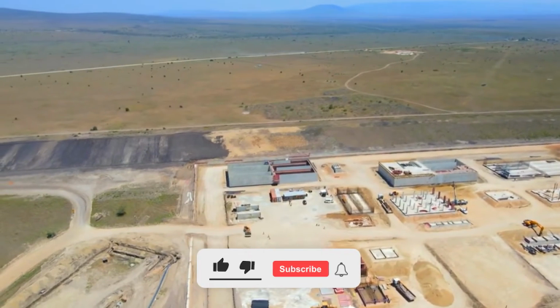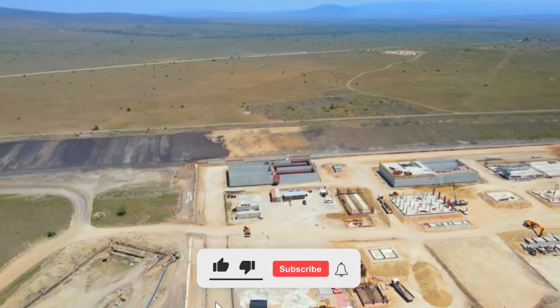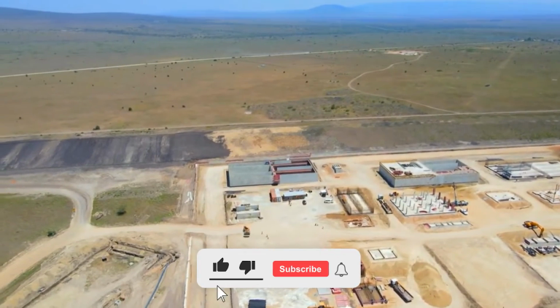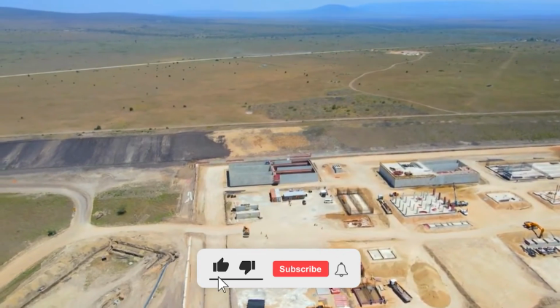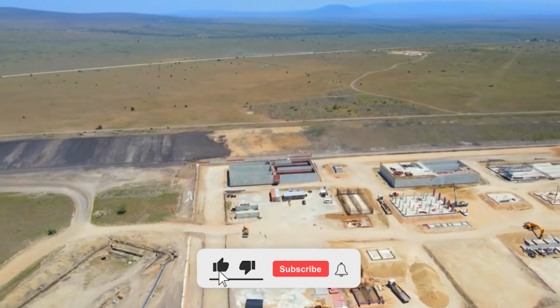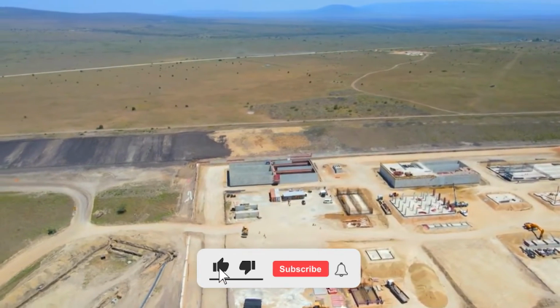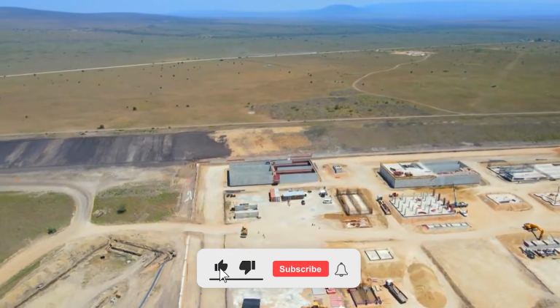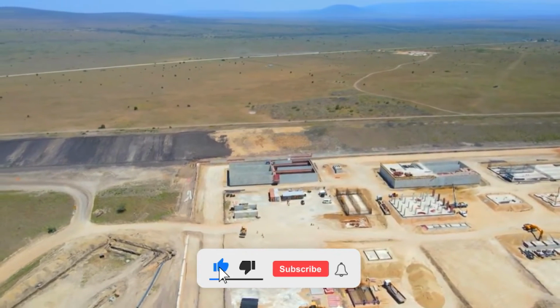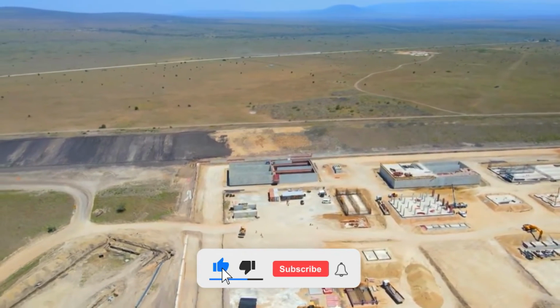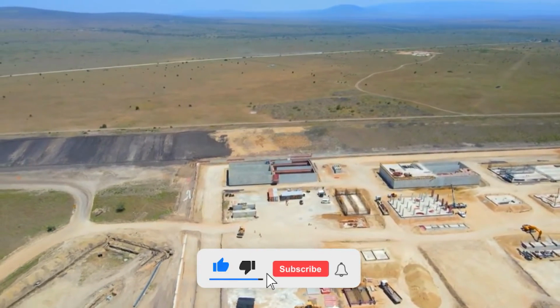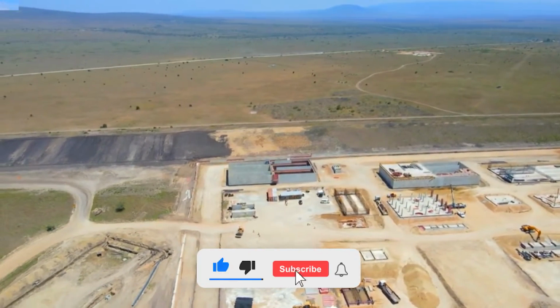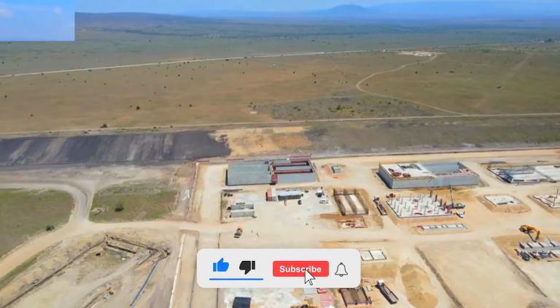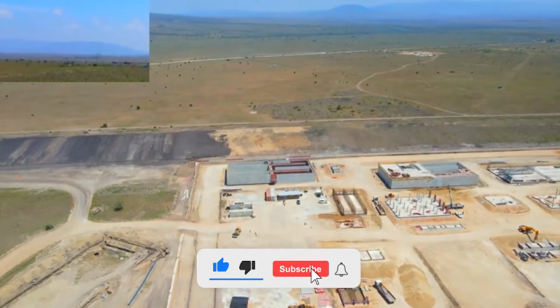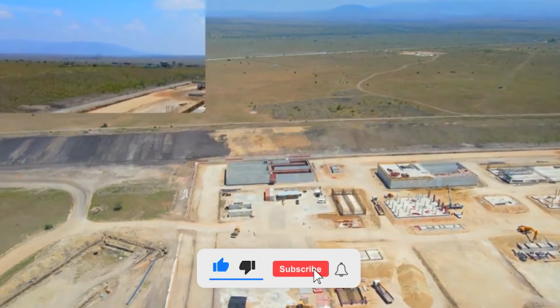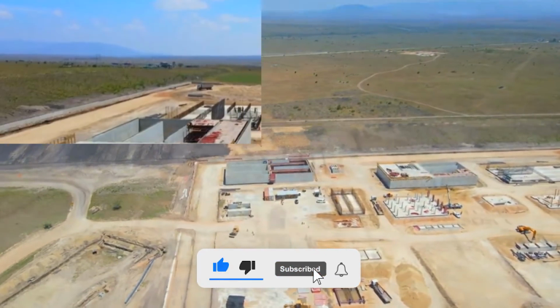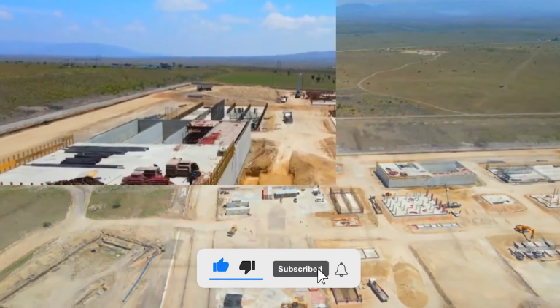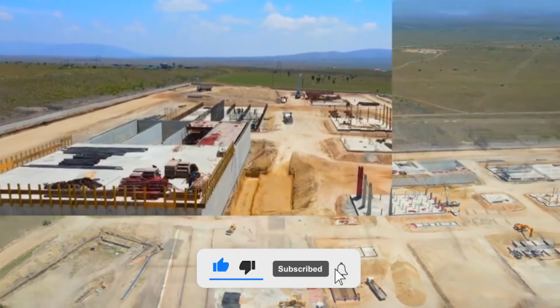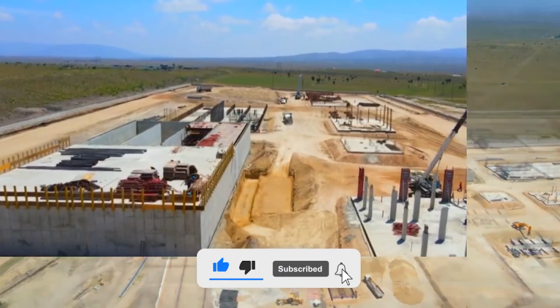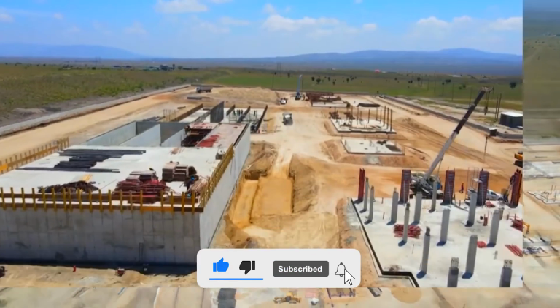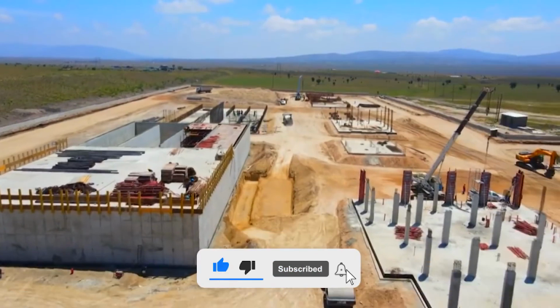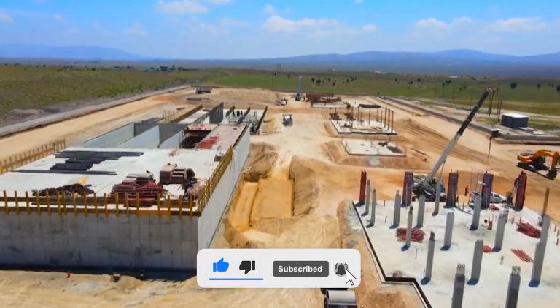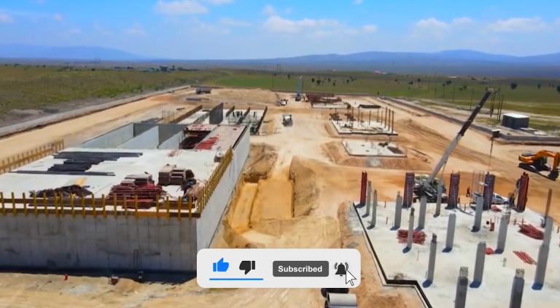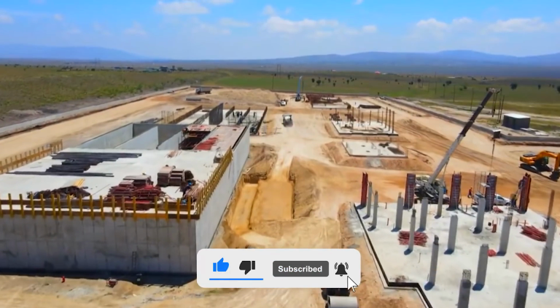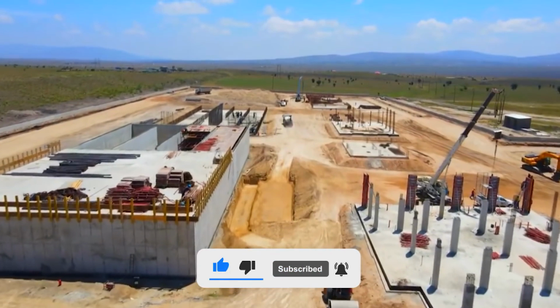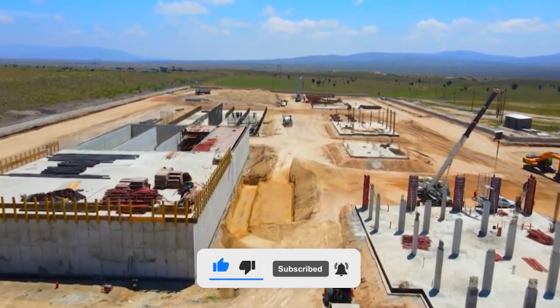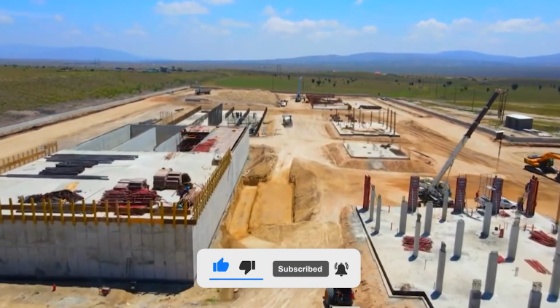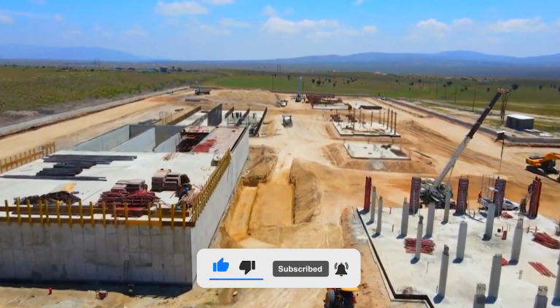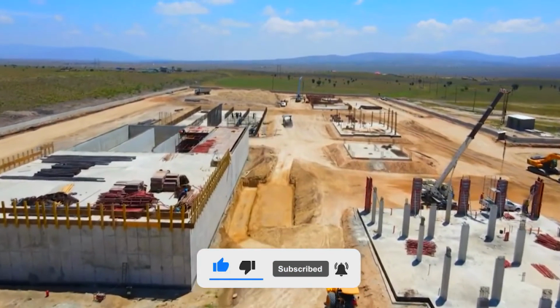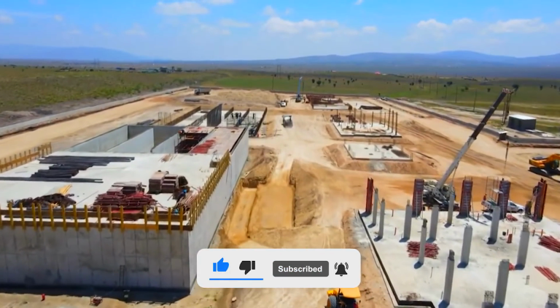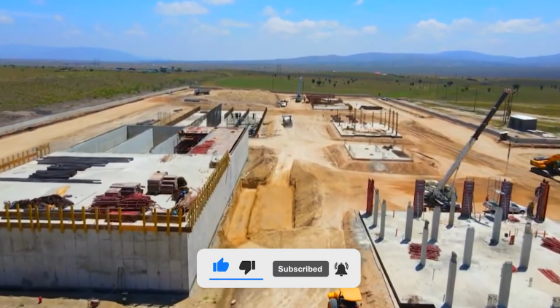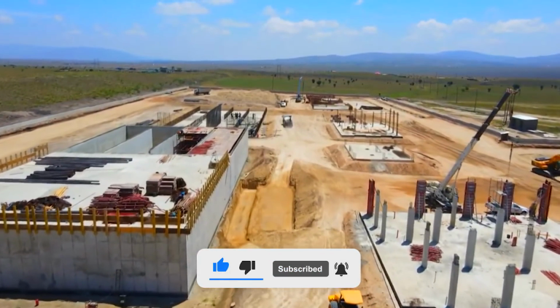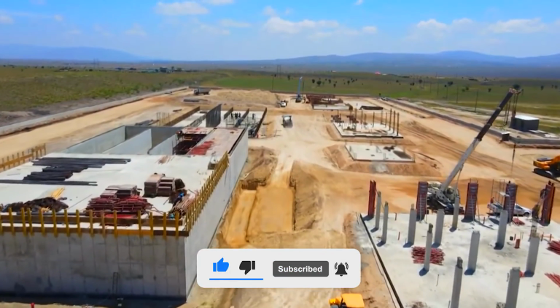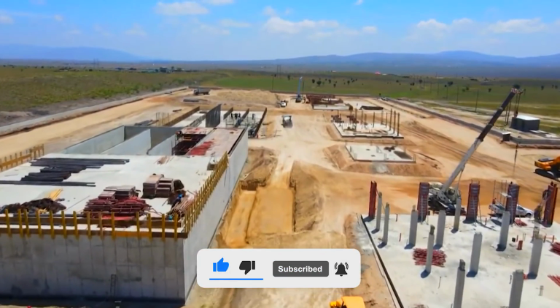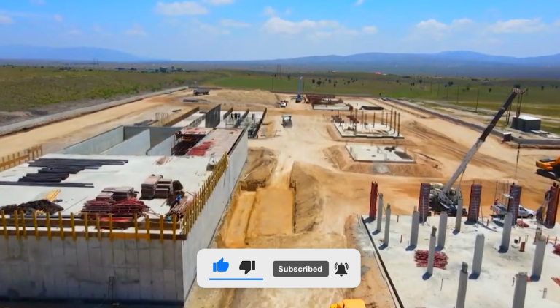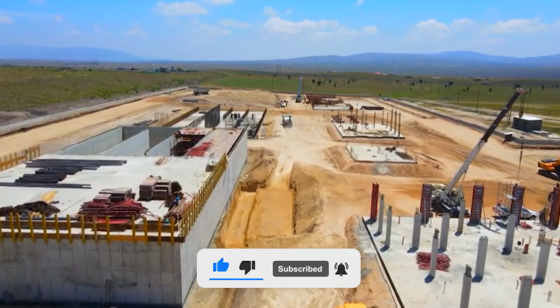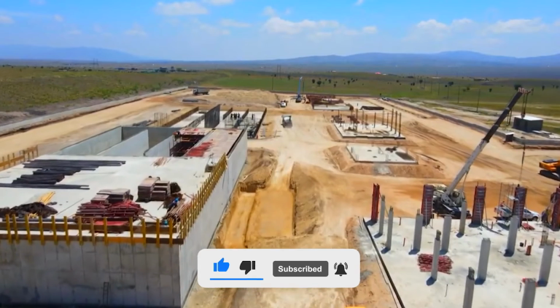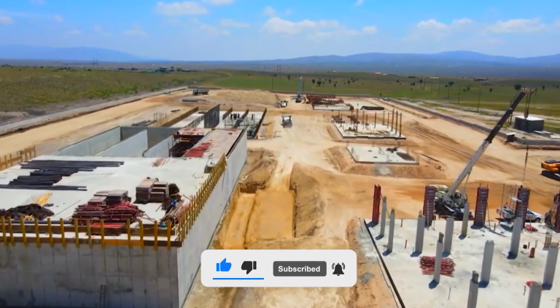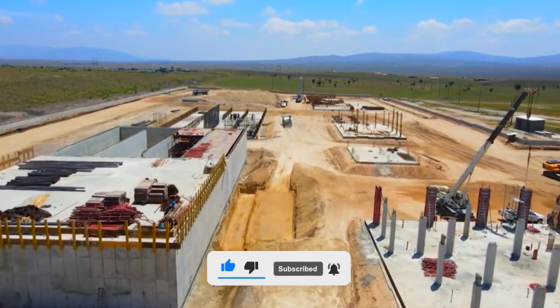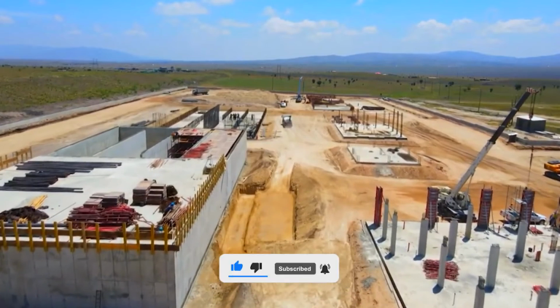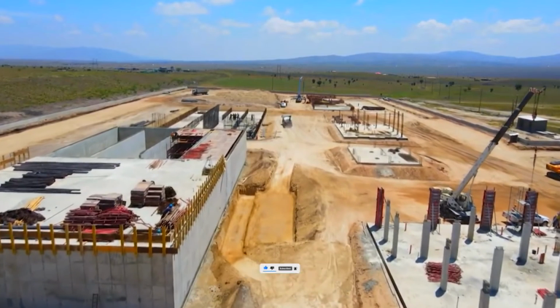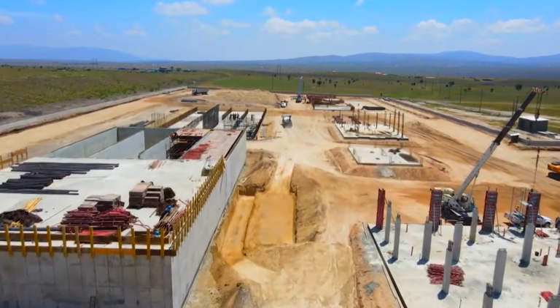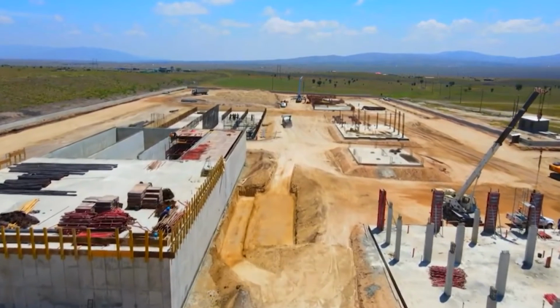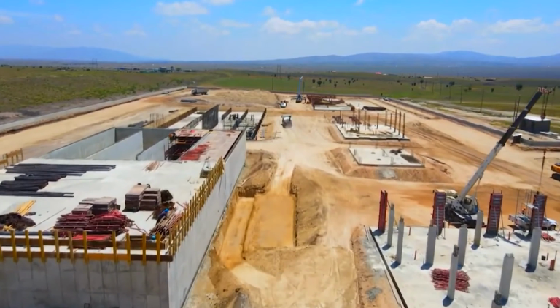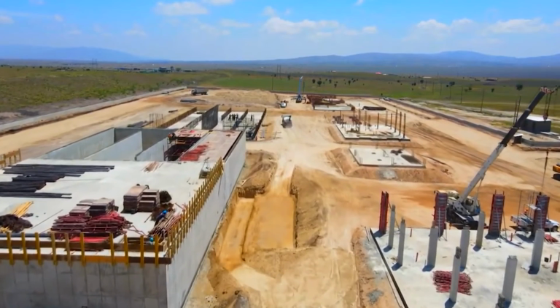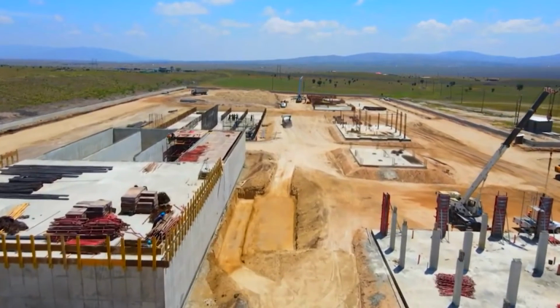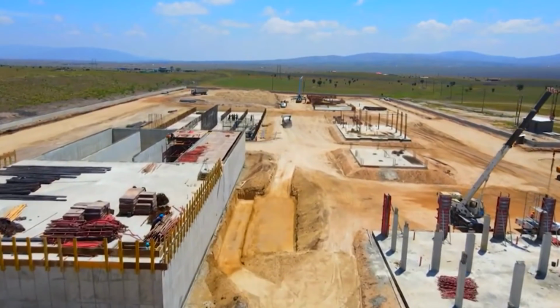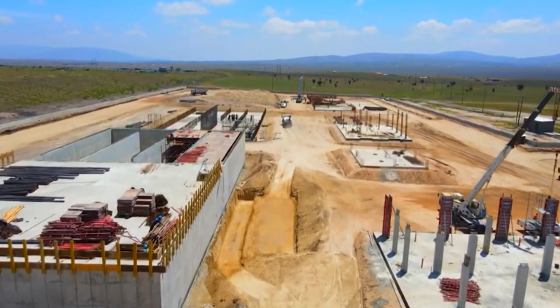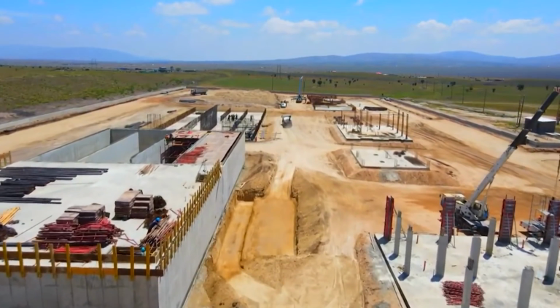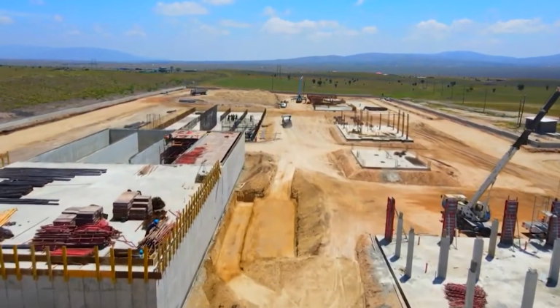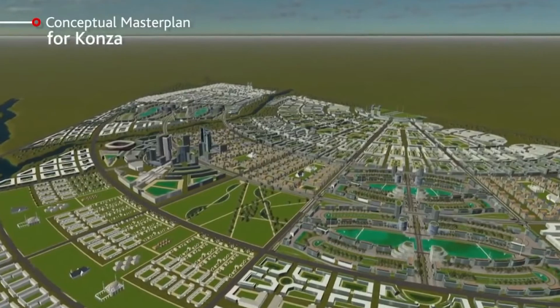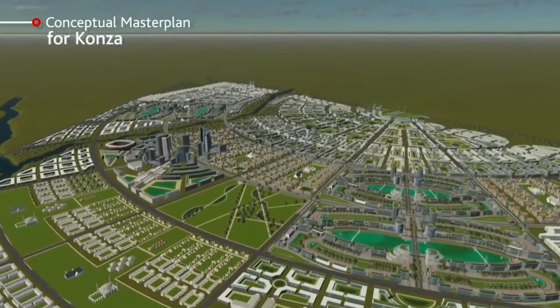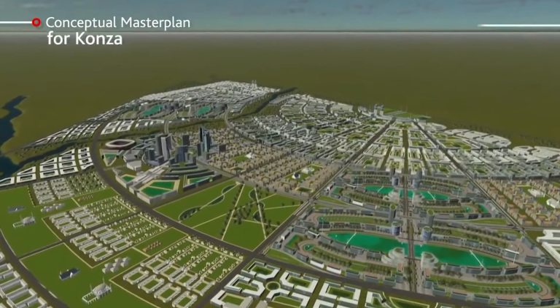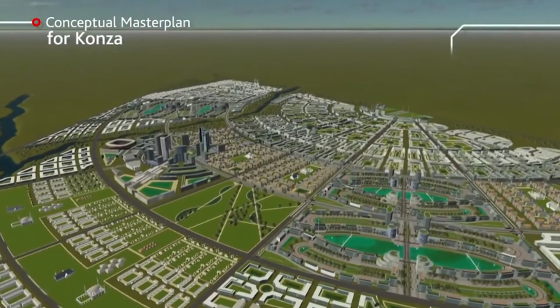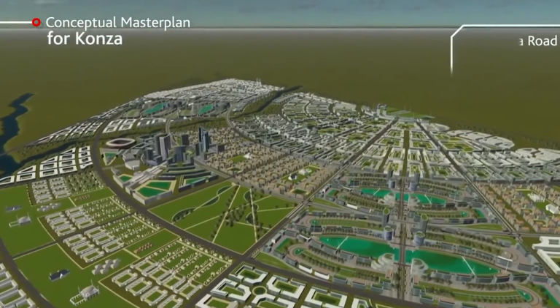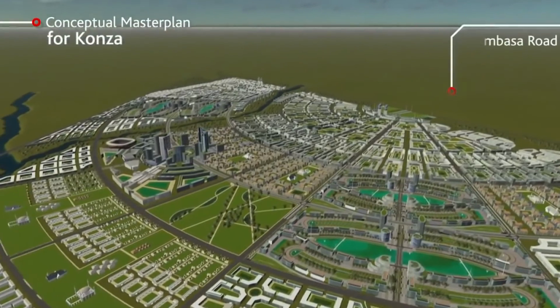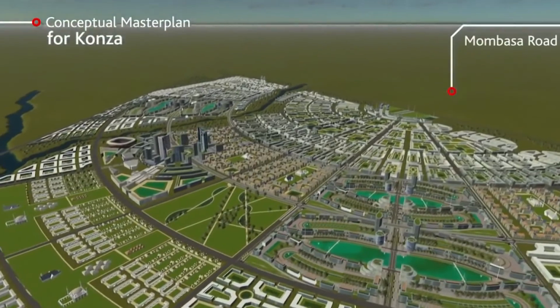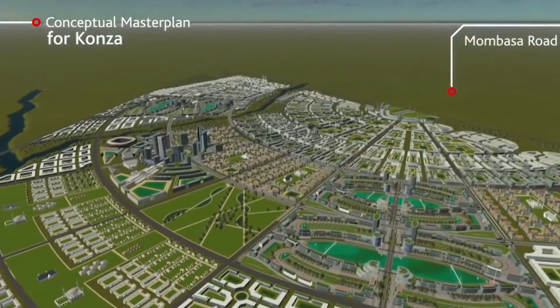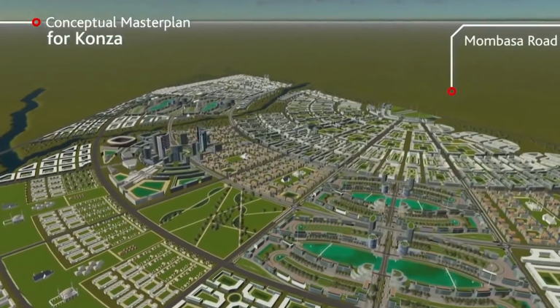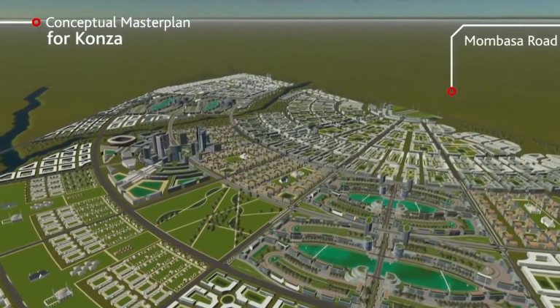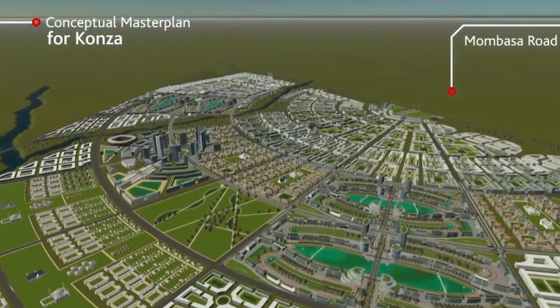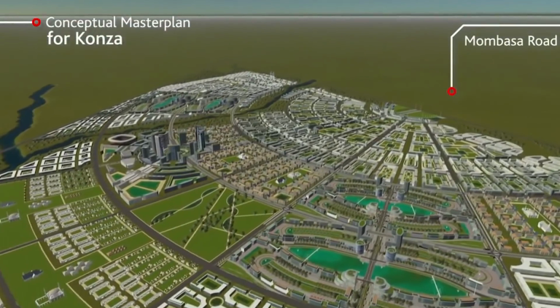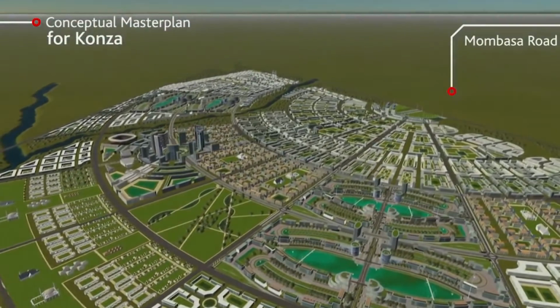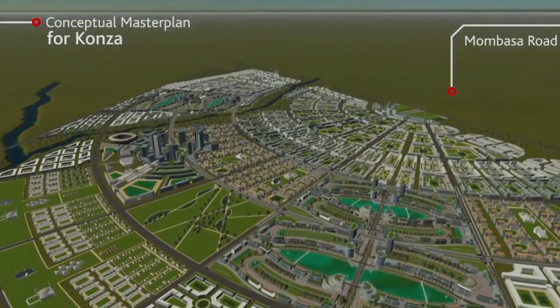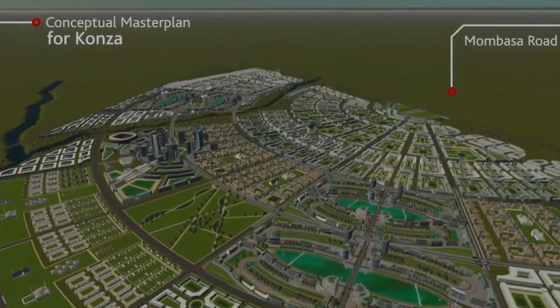What are your thoughts on the project? Do you think the Konza Technopolis will be a reality? Will it be possible?